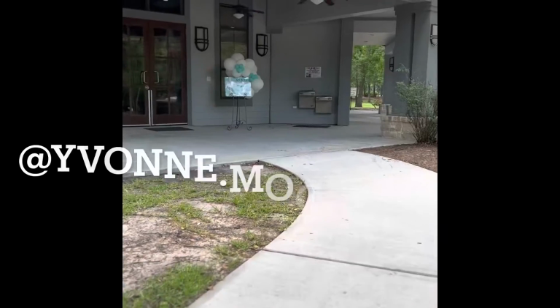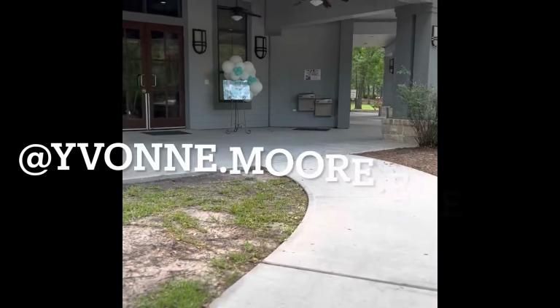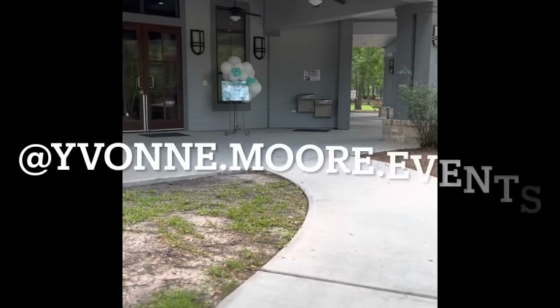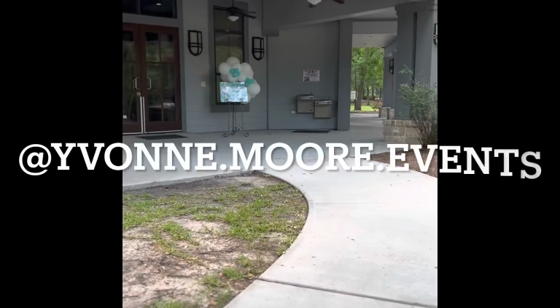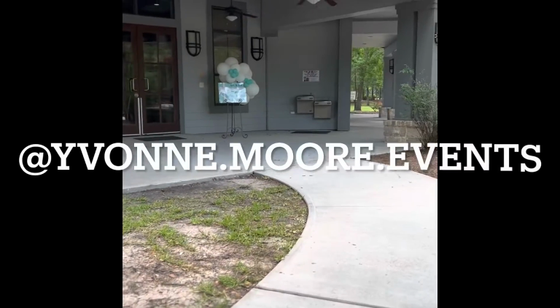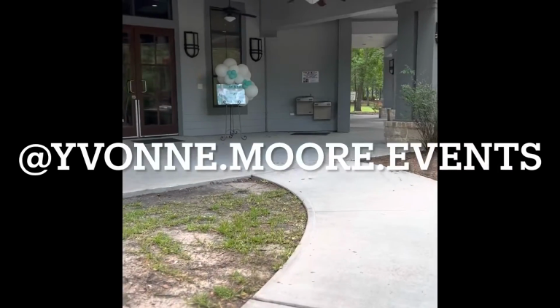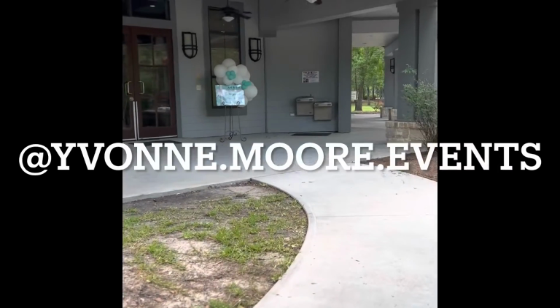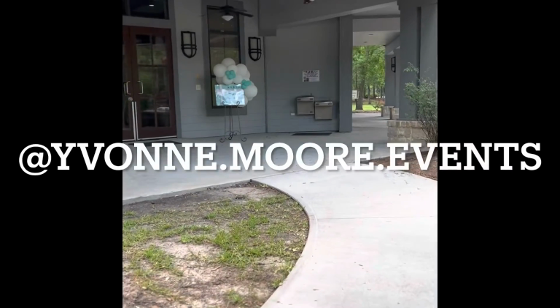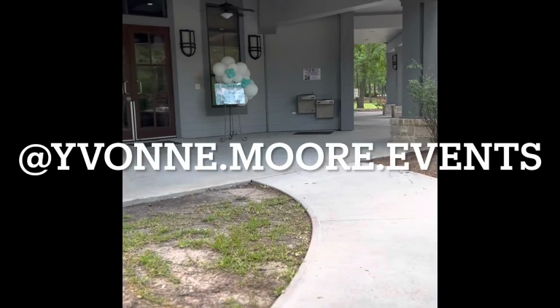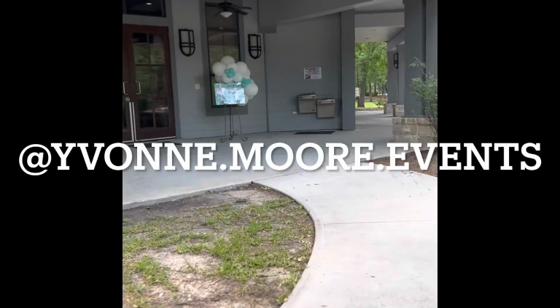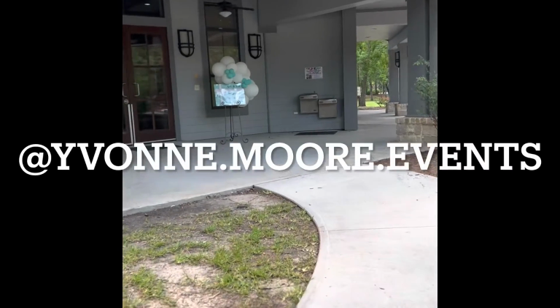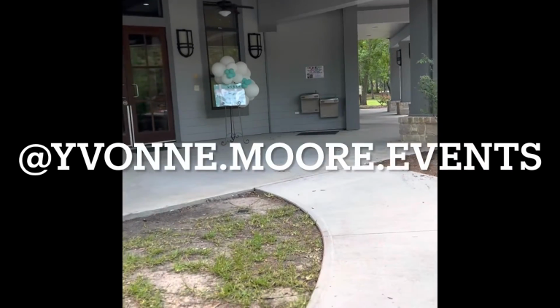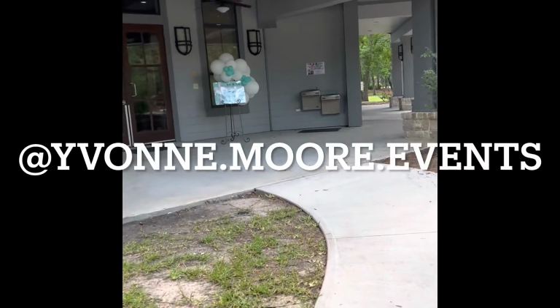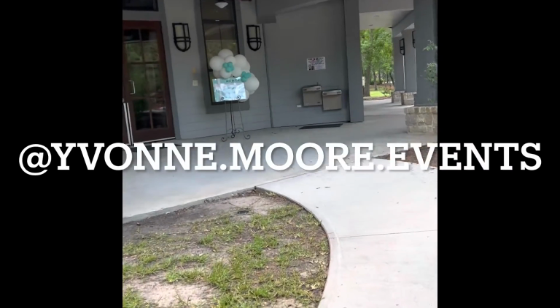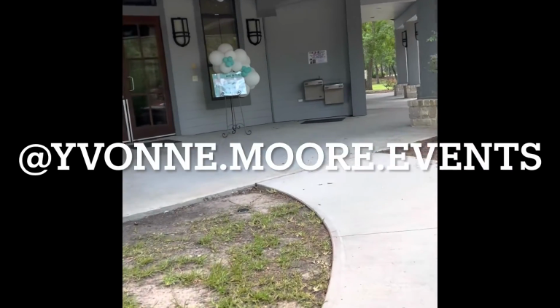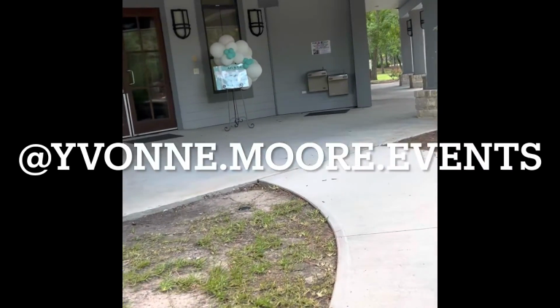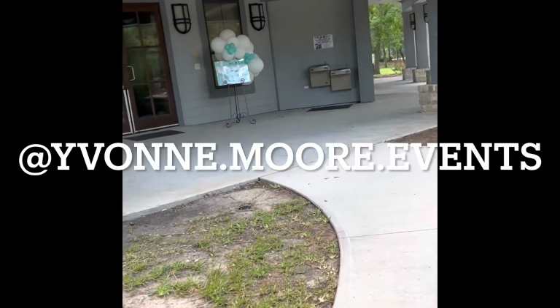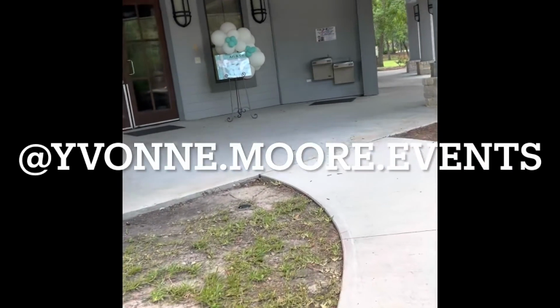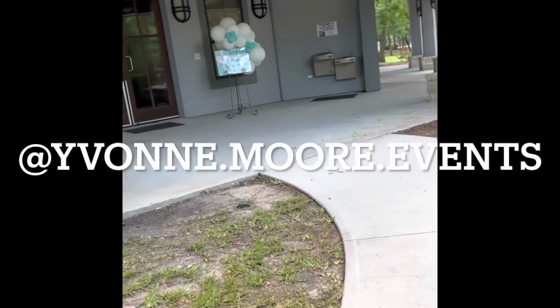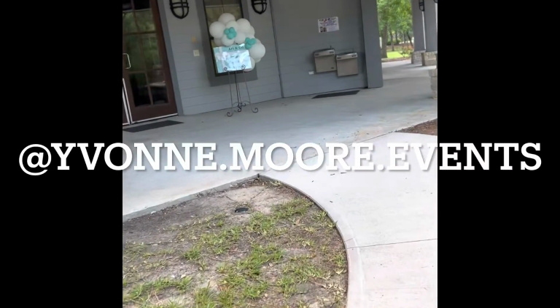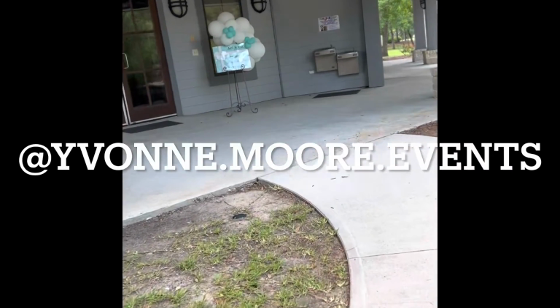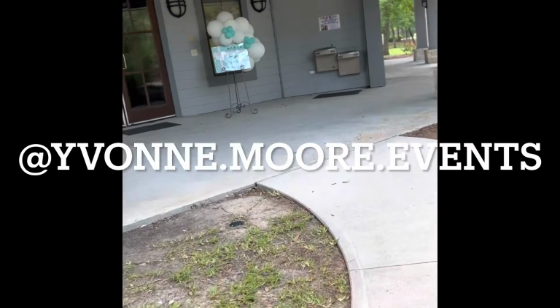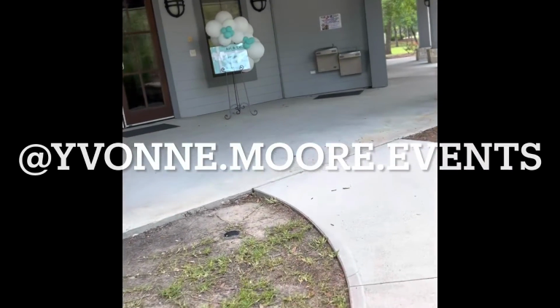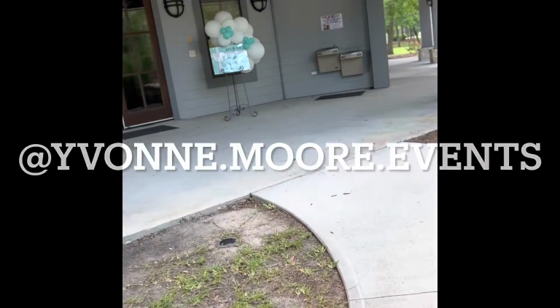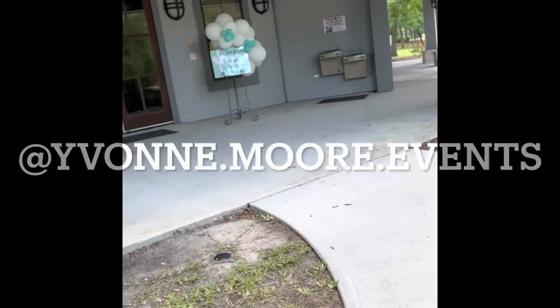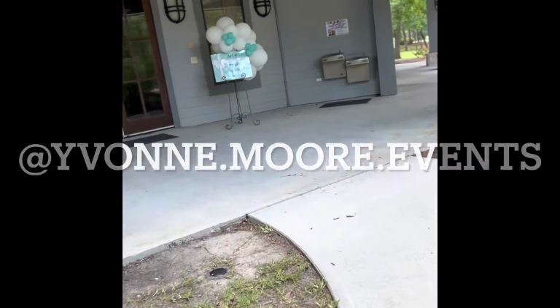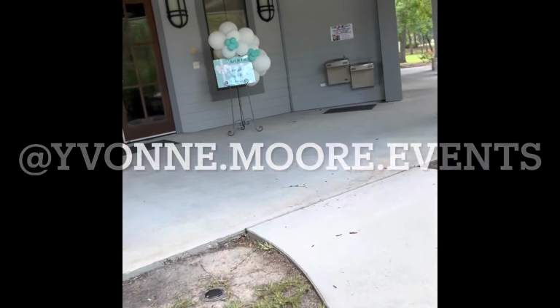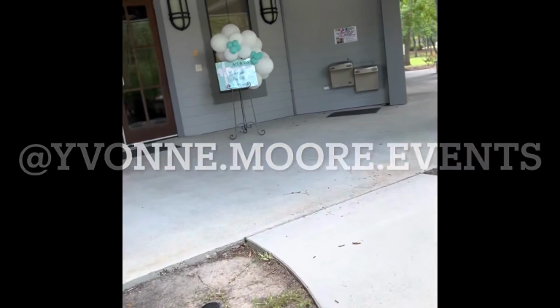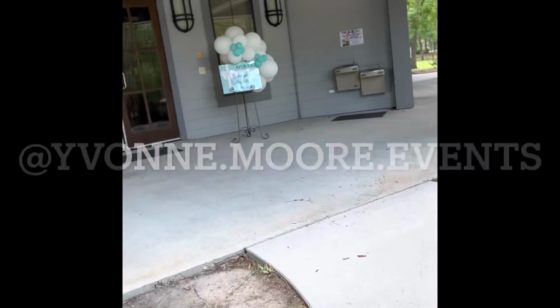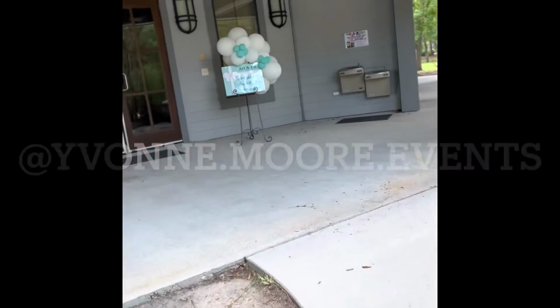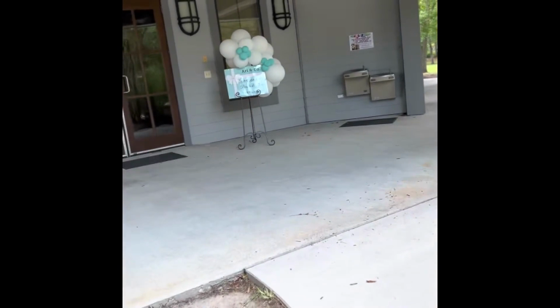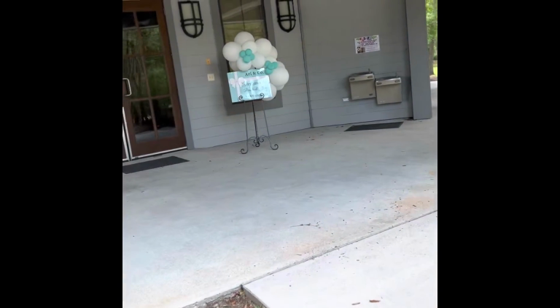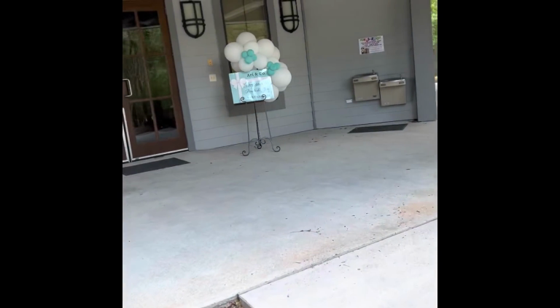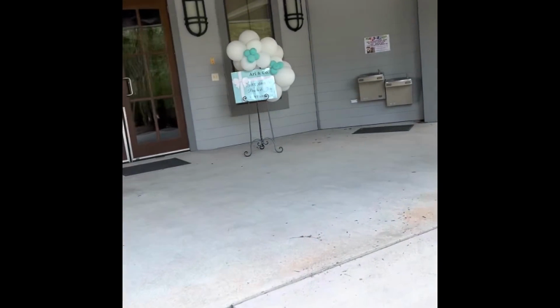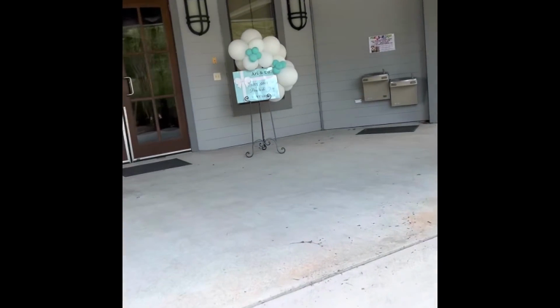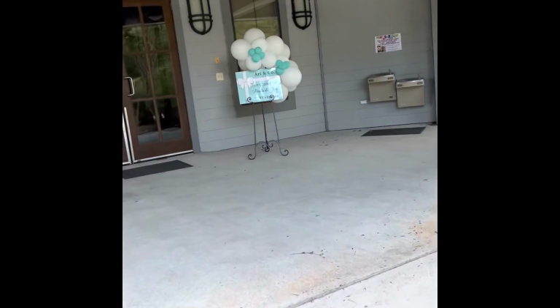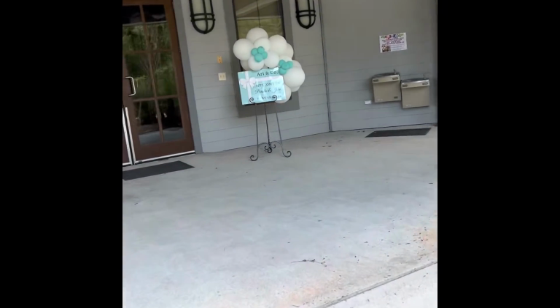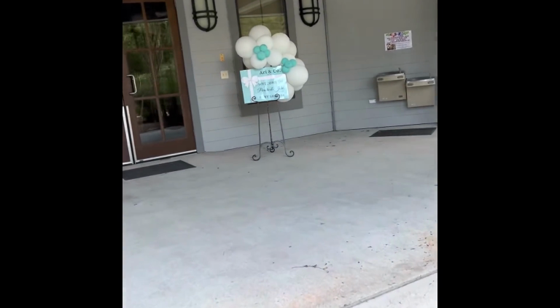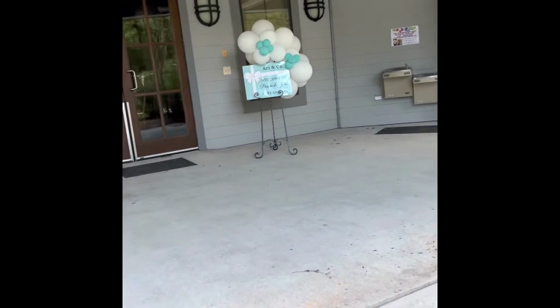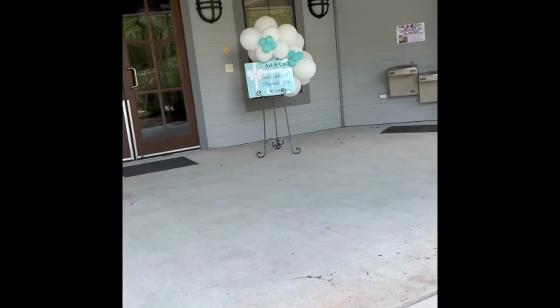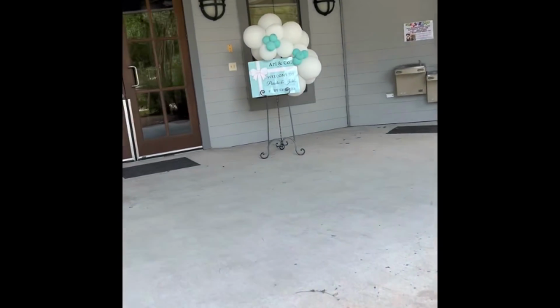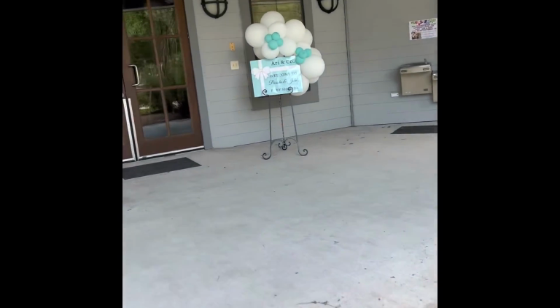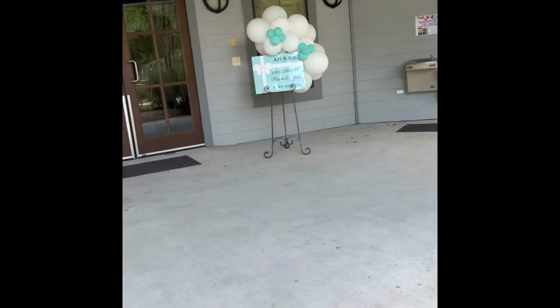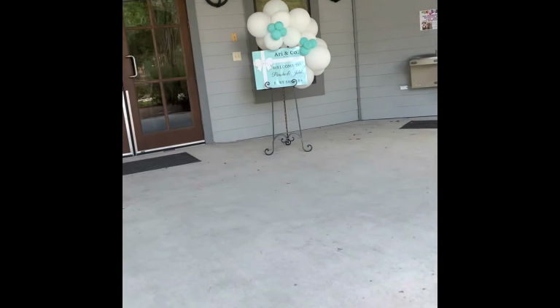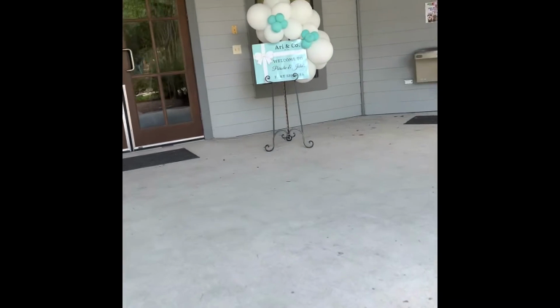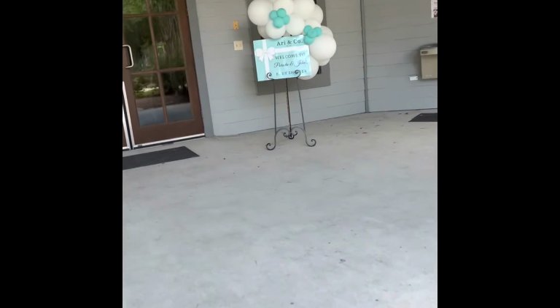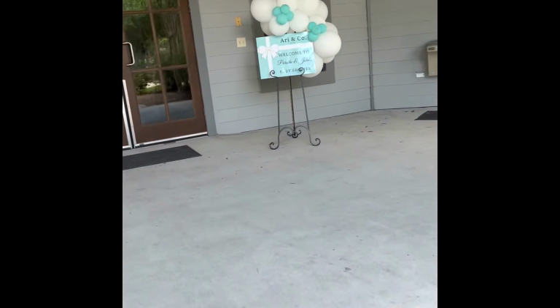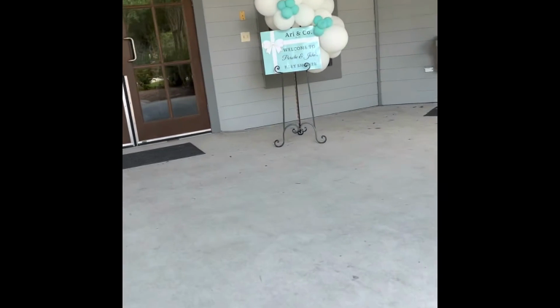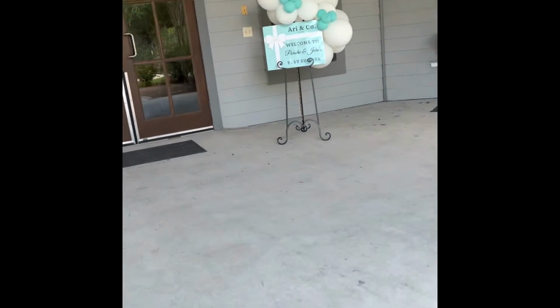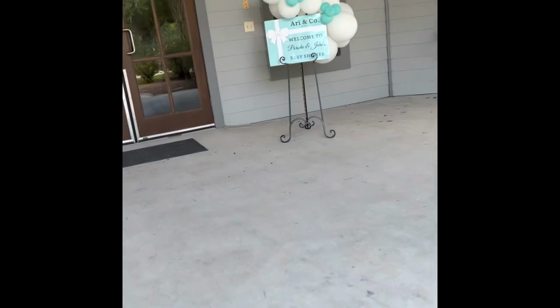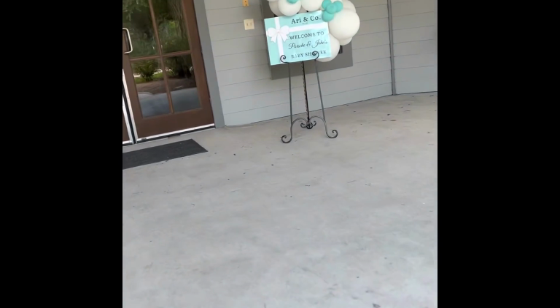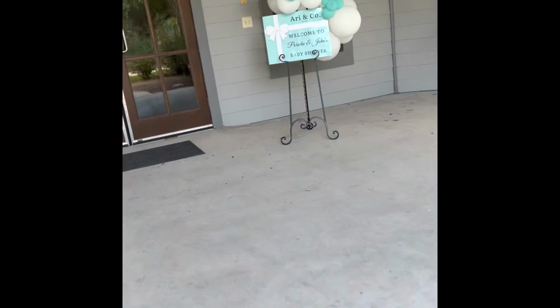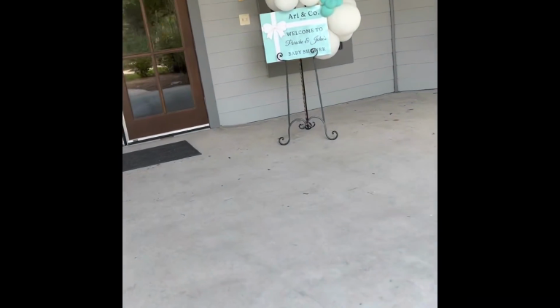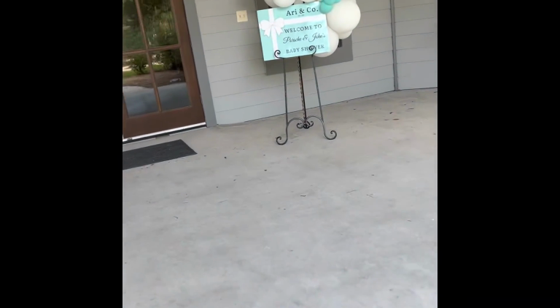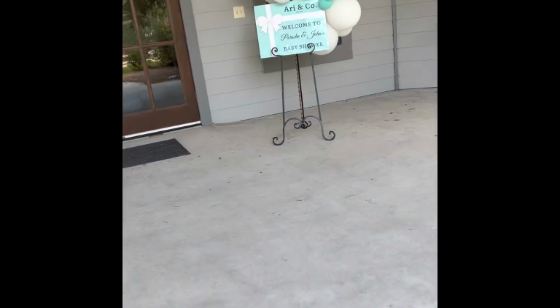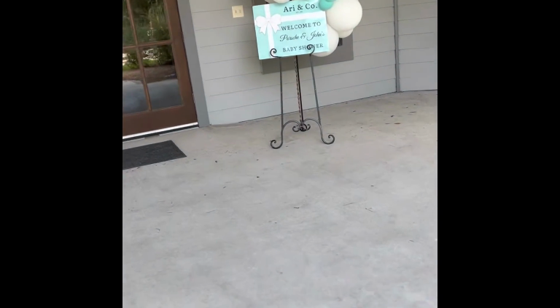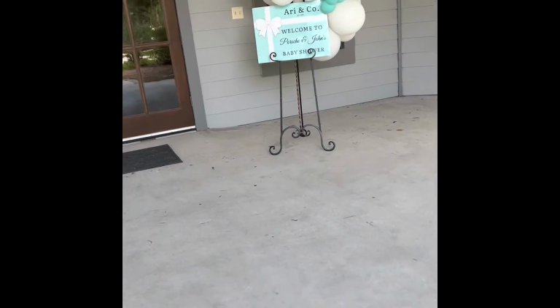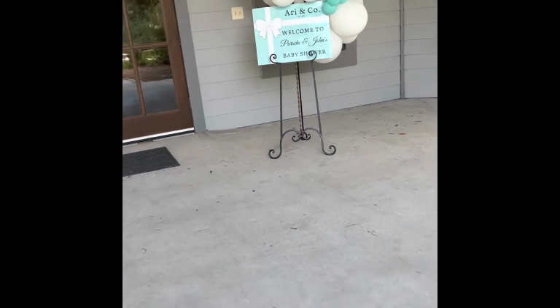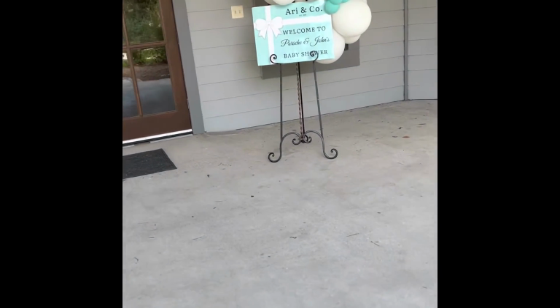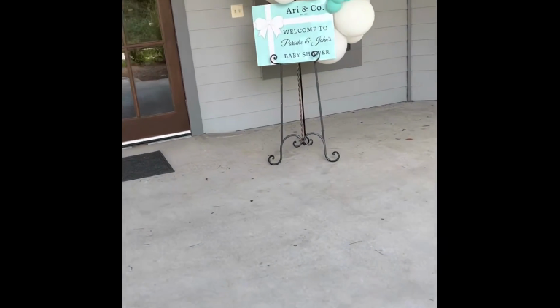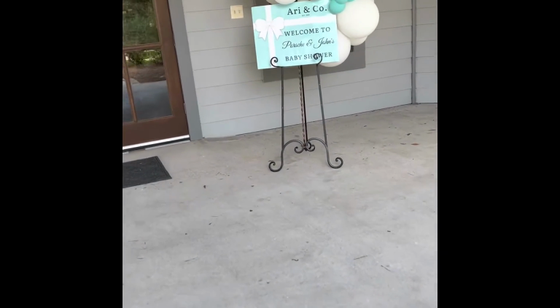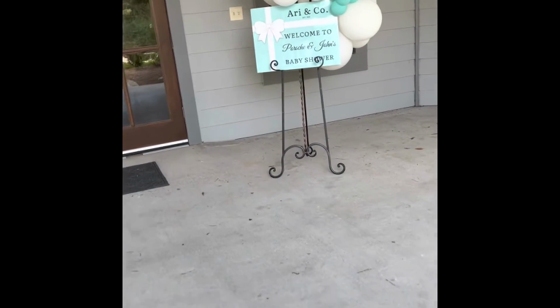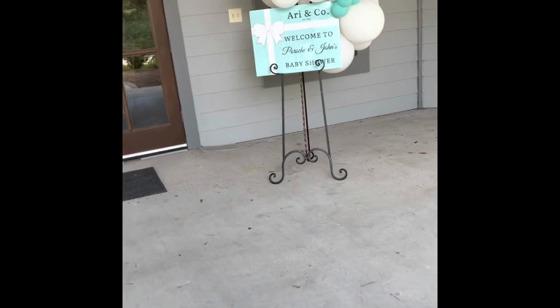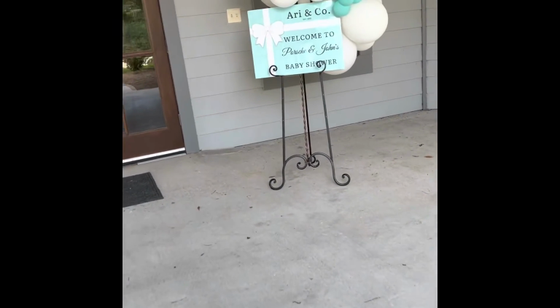Hey guys, welcome back to my channel. It's me, your girl Yvonne, back with another episode of 30 Under Construction.